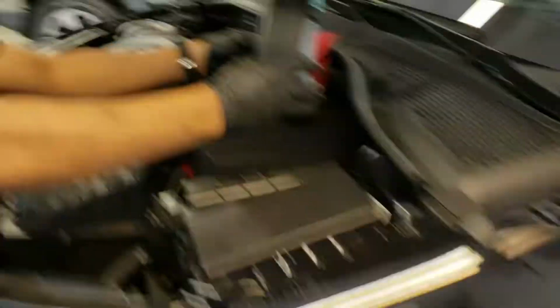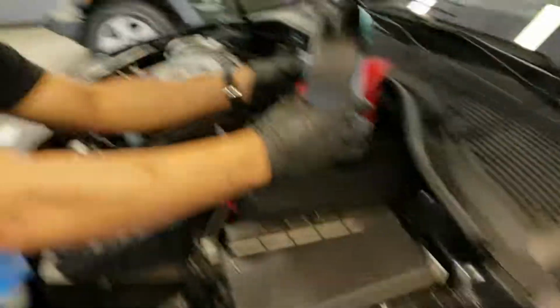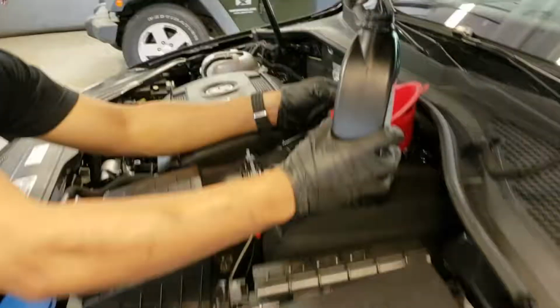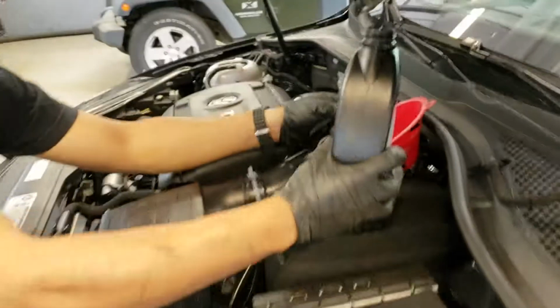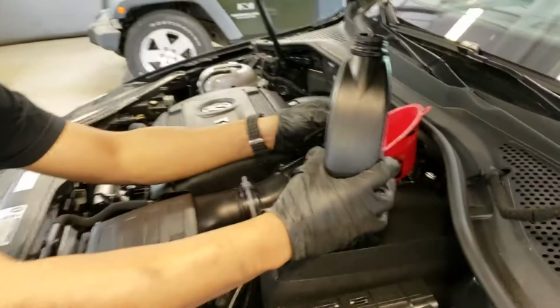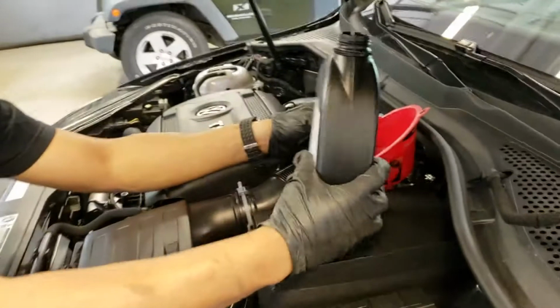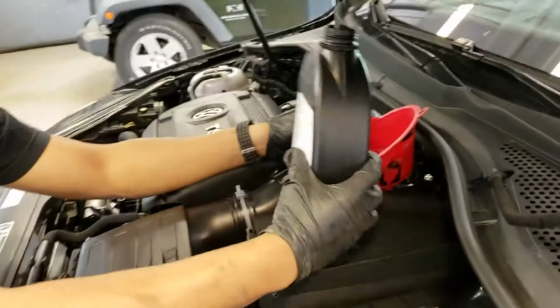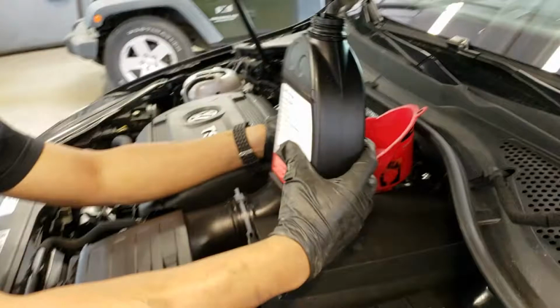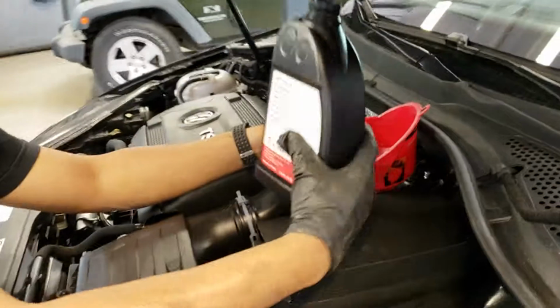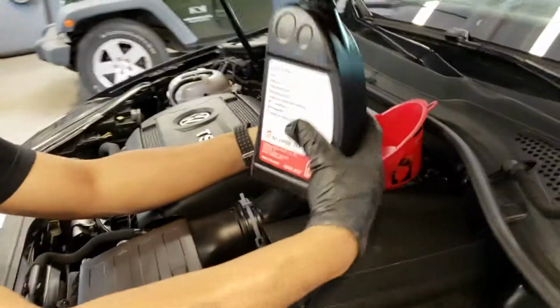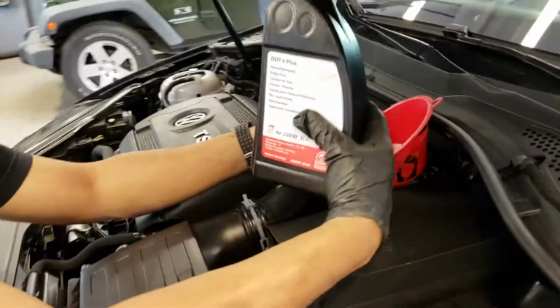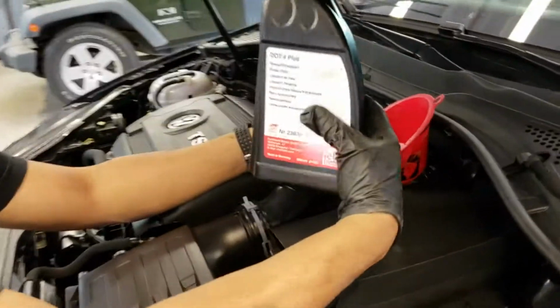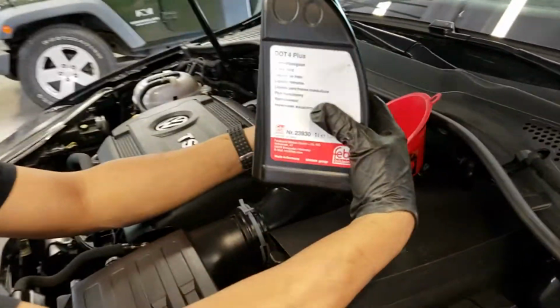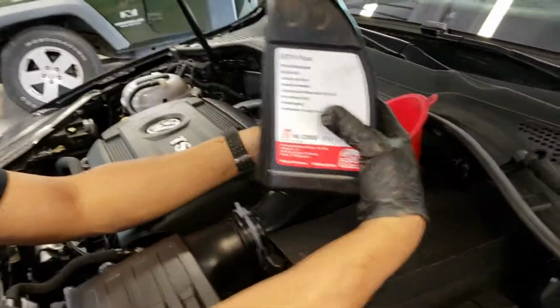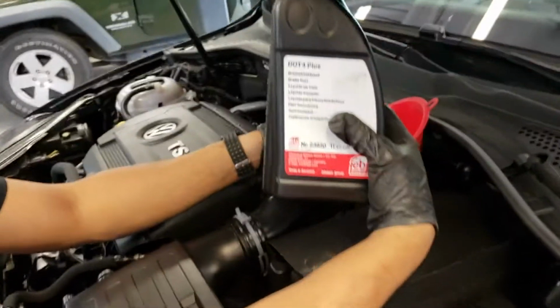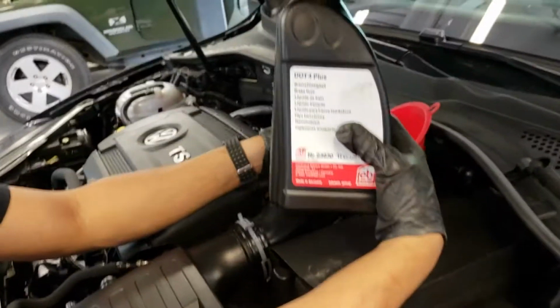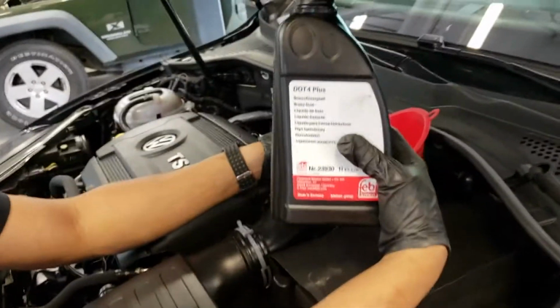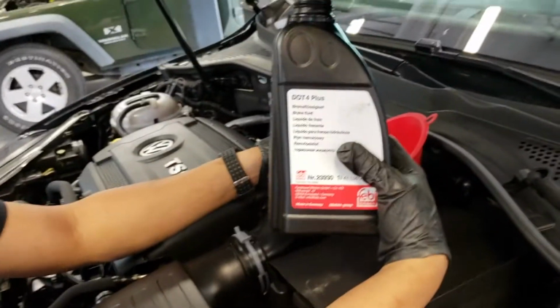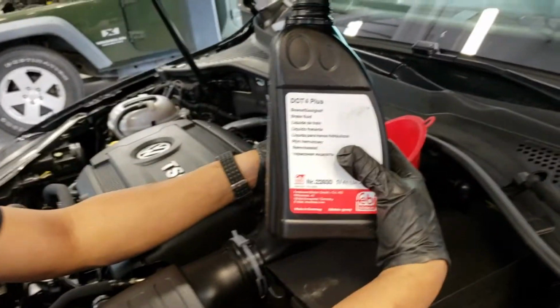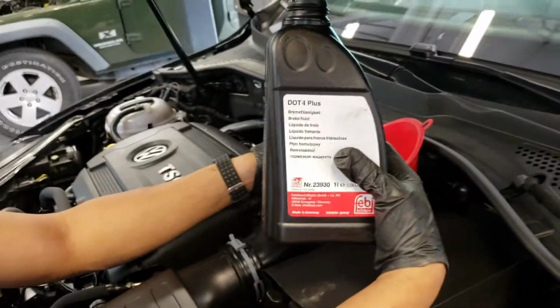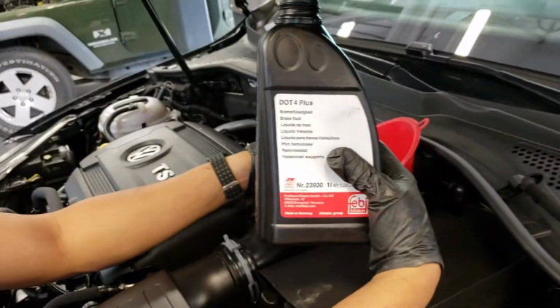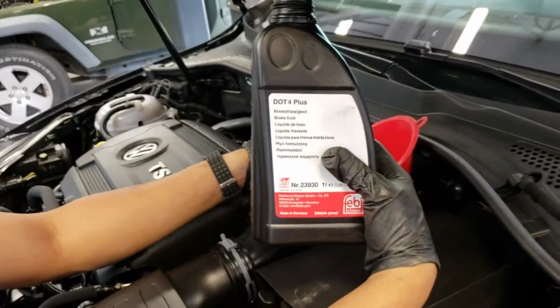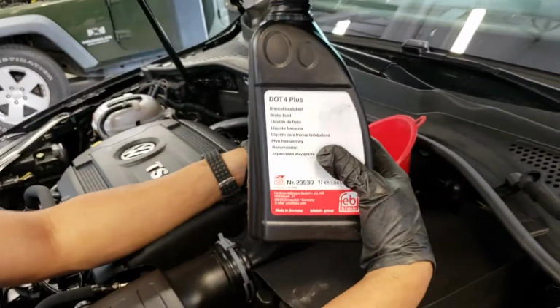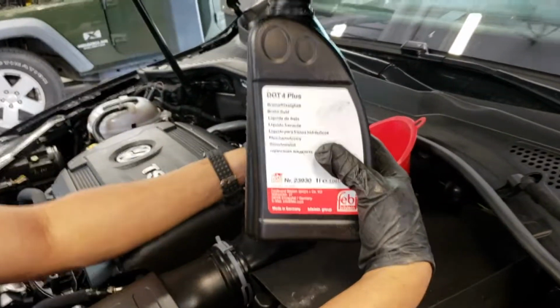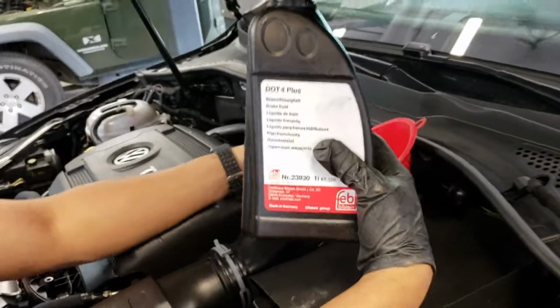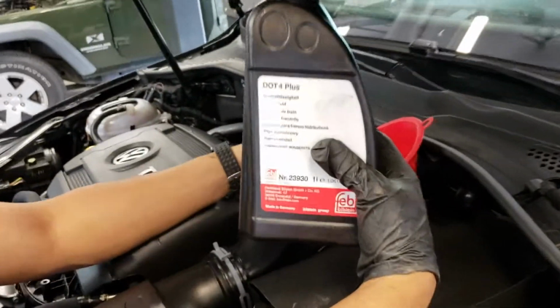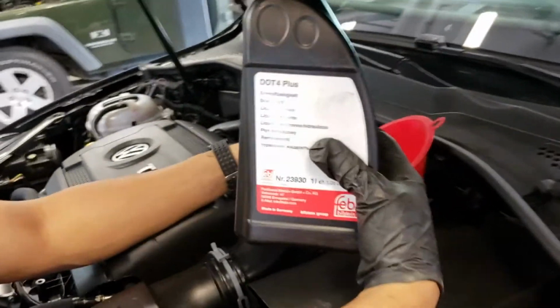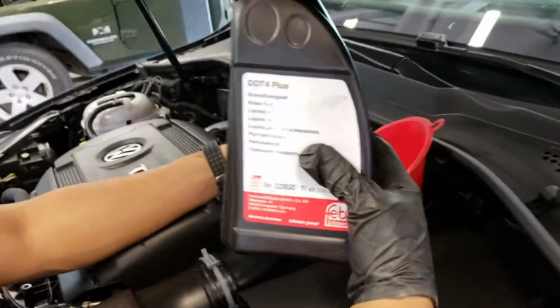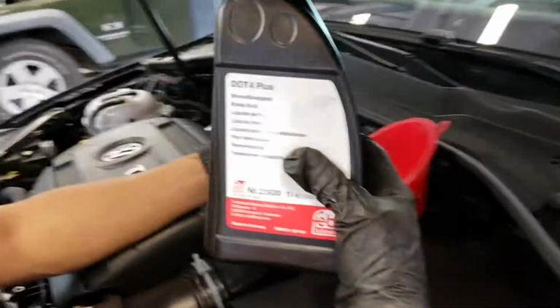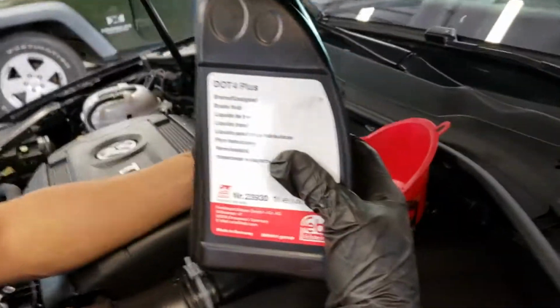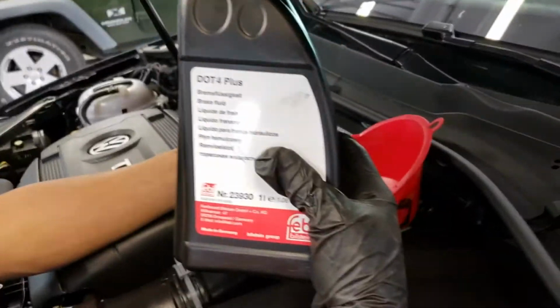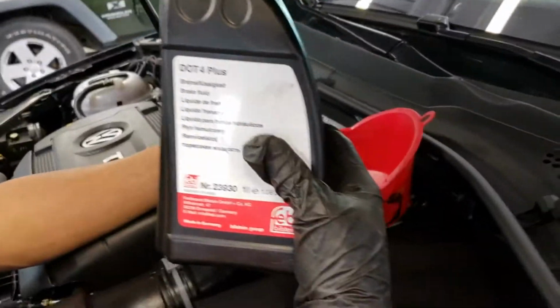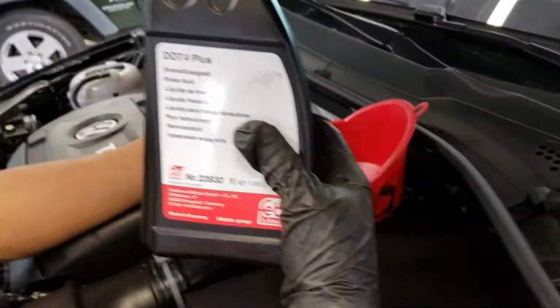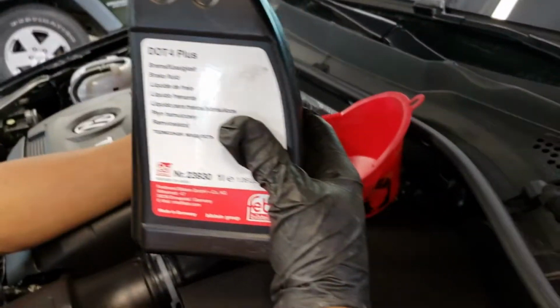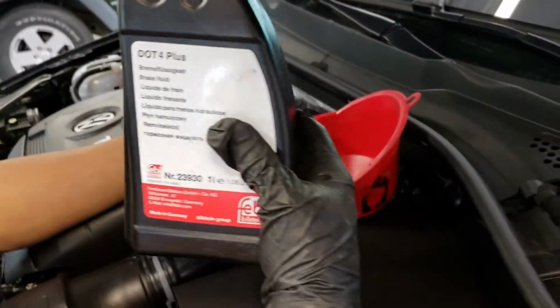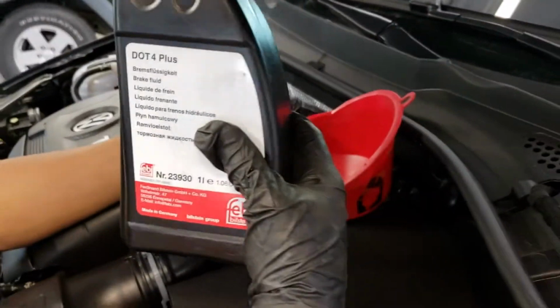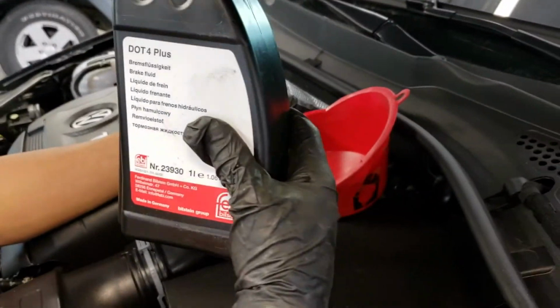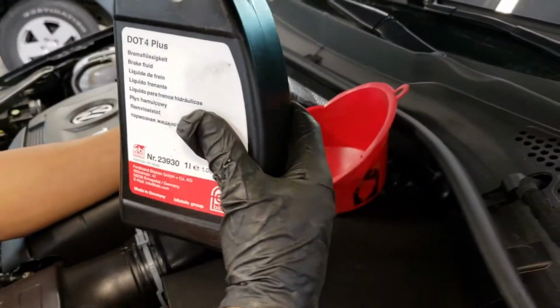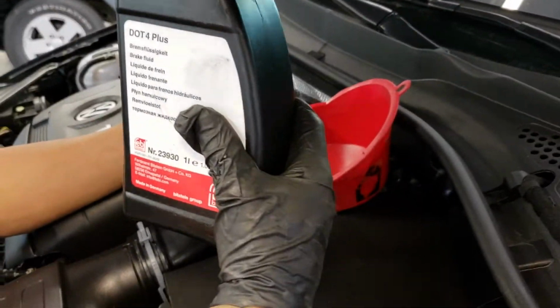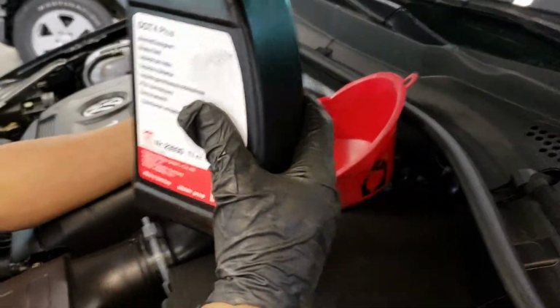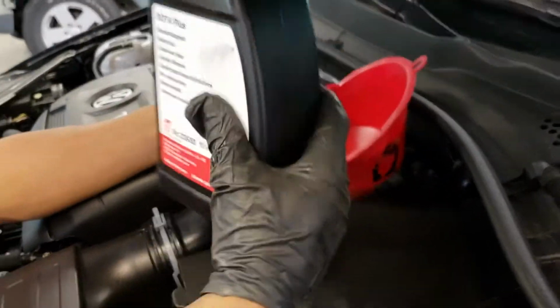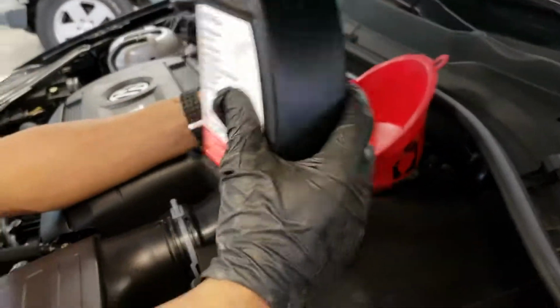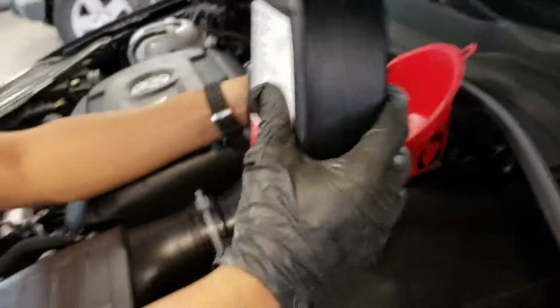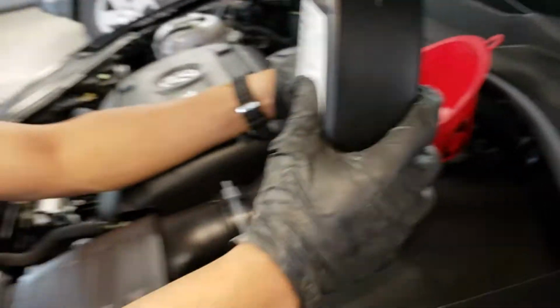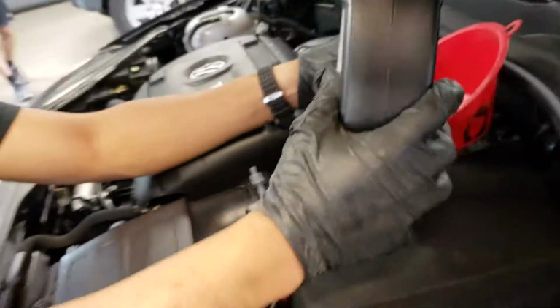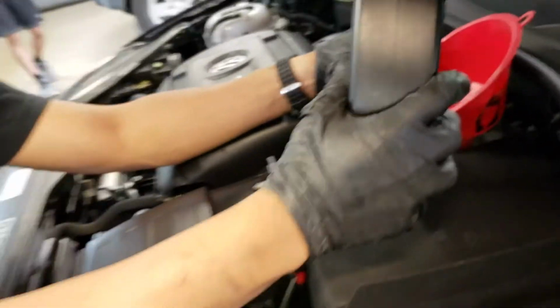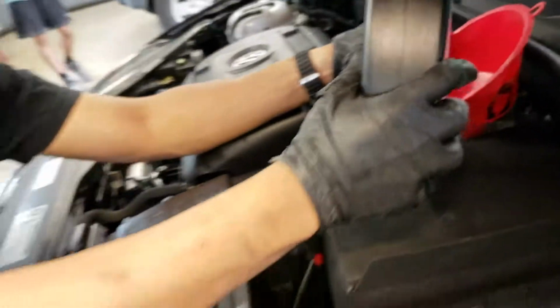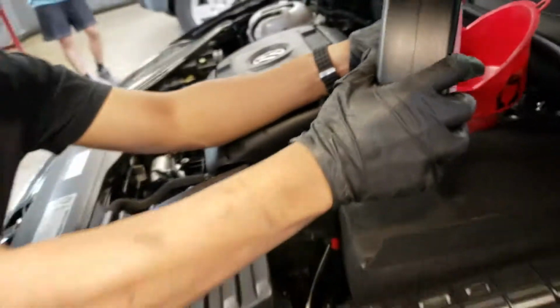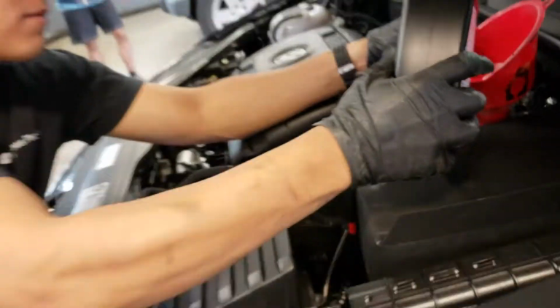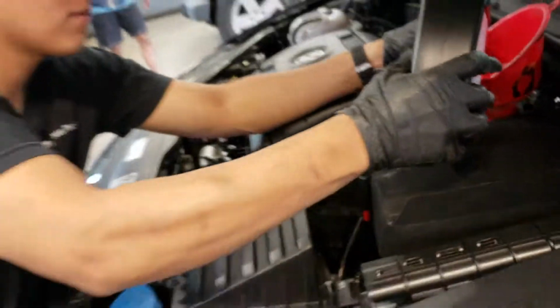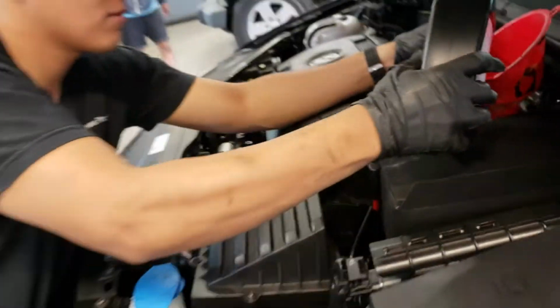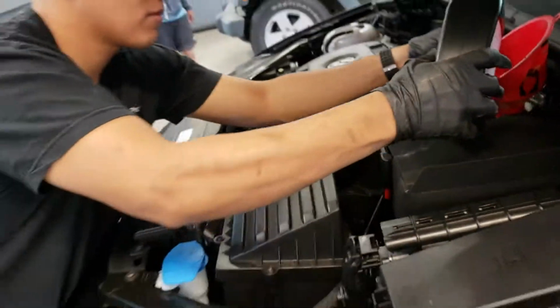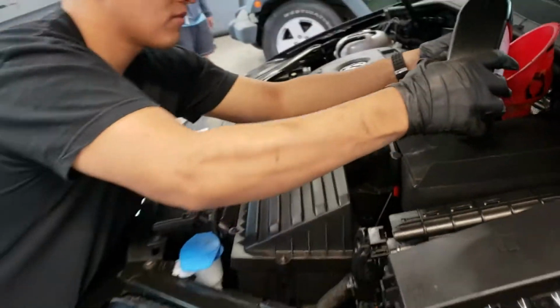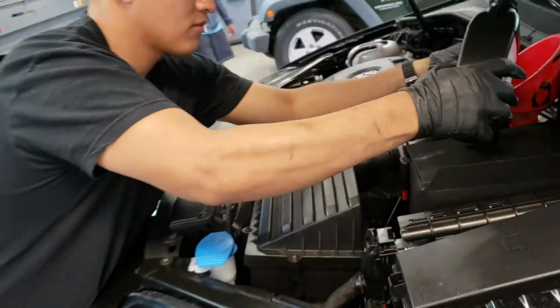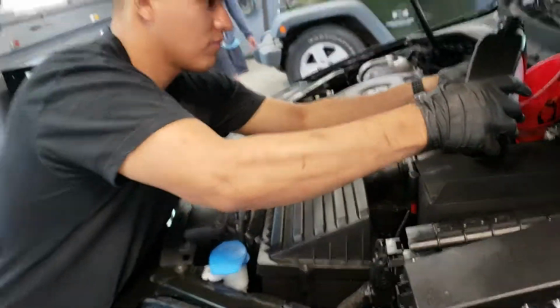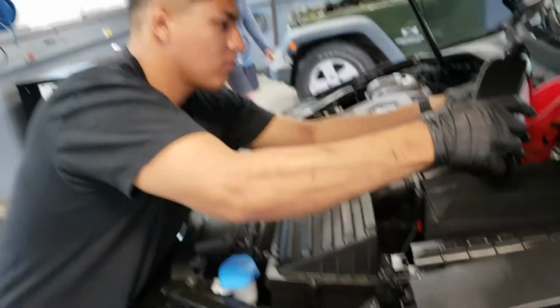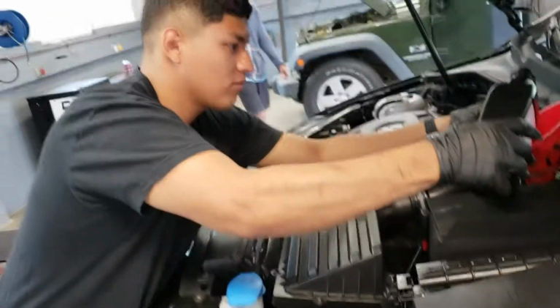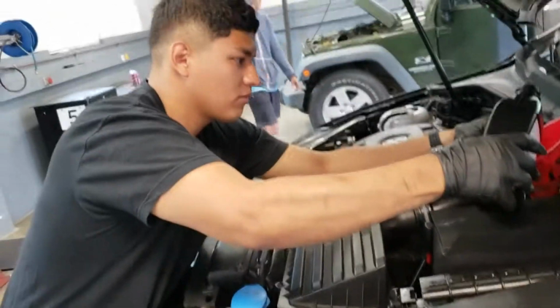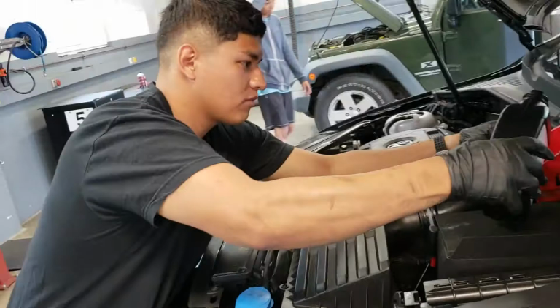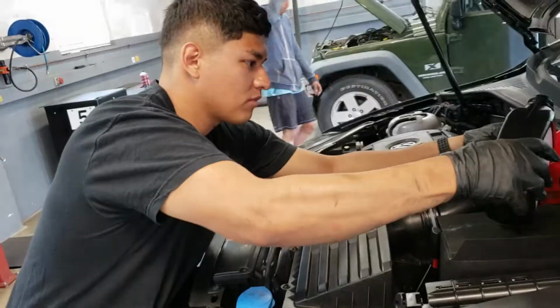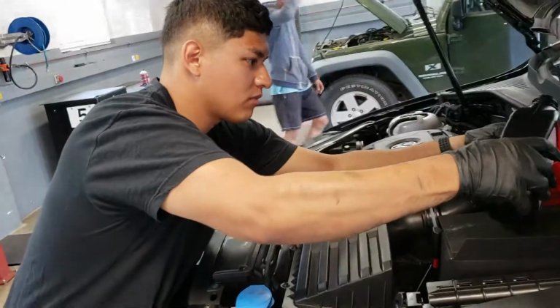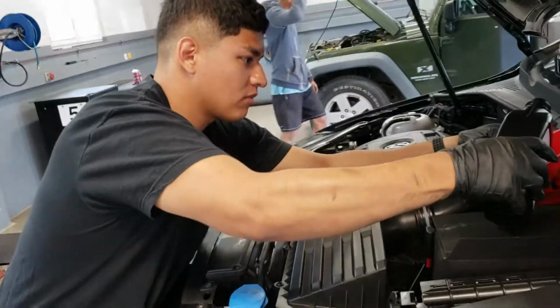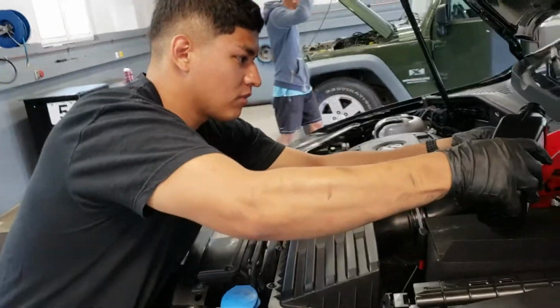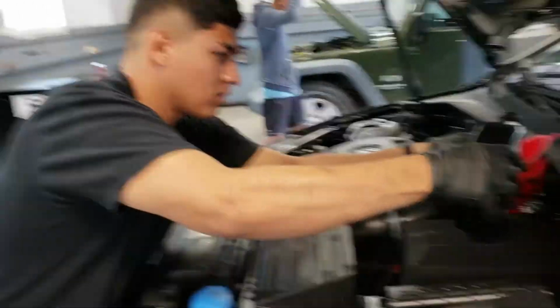Rubio is topping up the master cylinder right now. We're using DOT 4 brake fluid and we're going to go ahead and start bleeding.